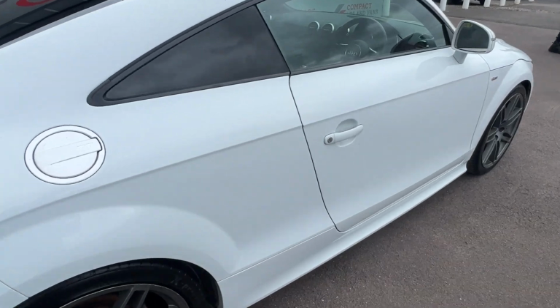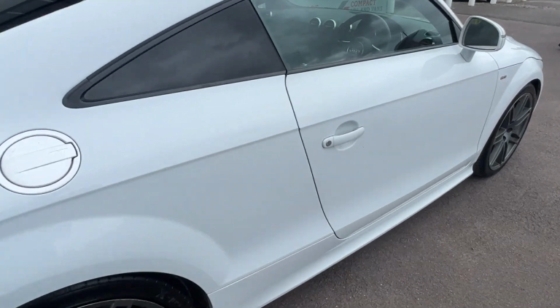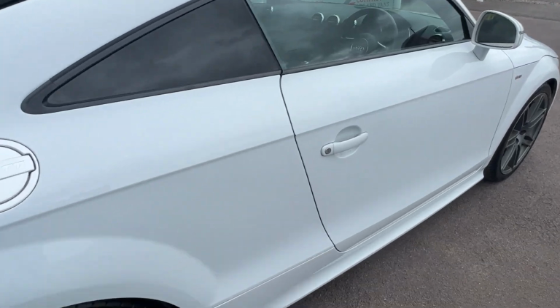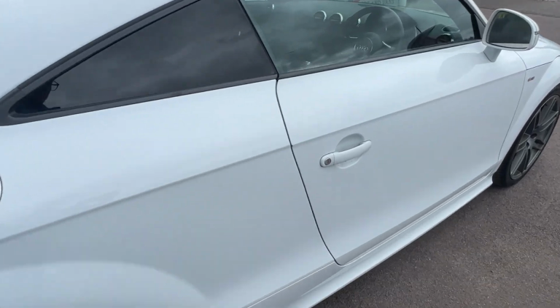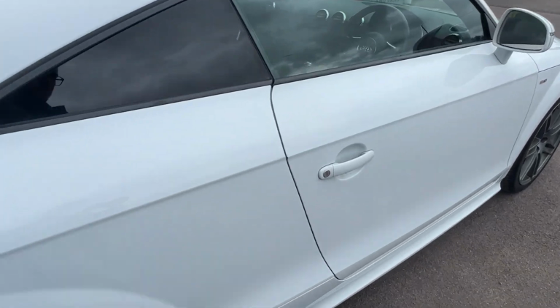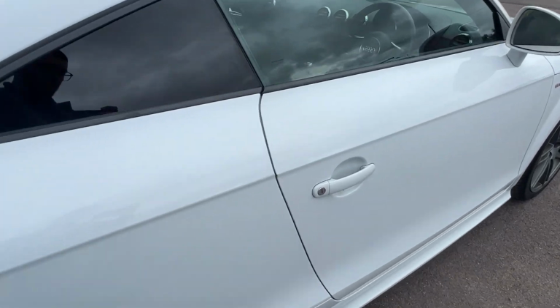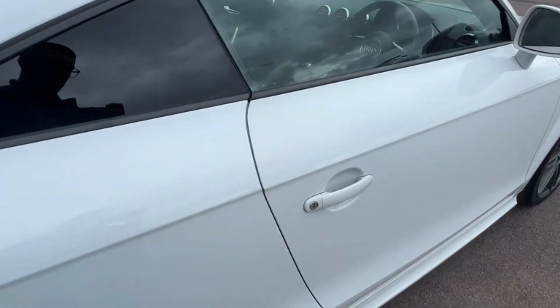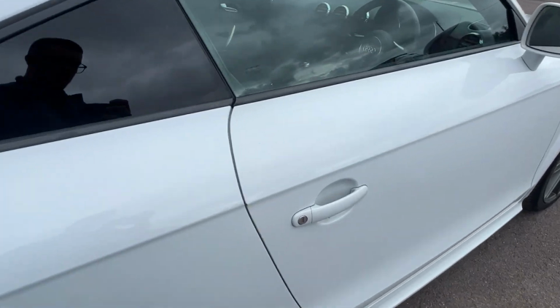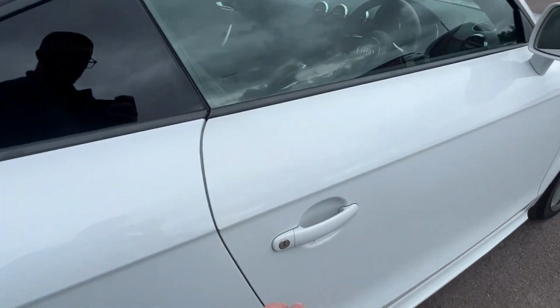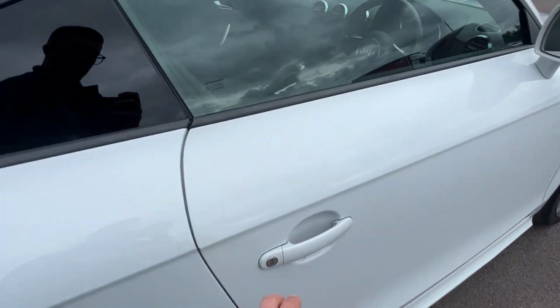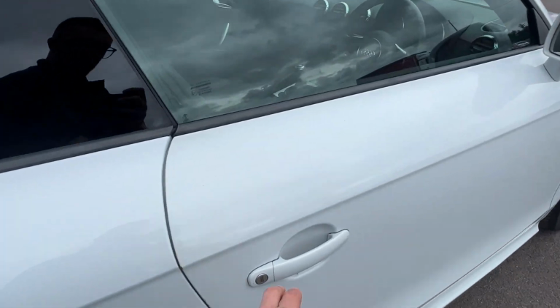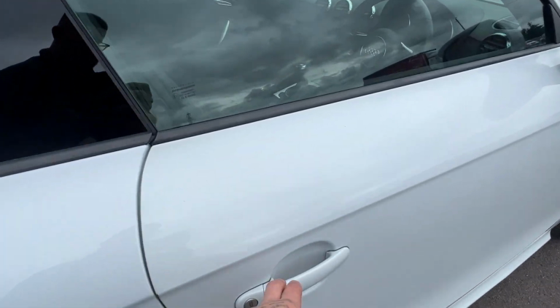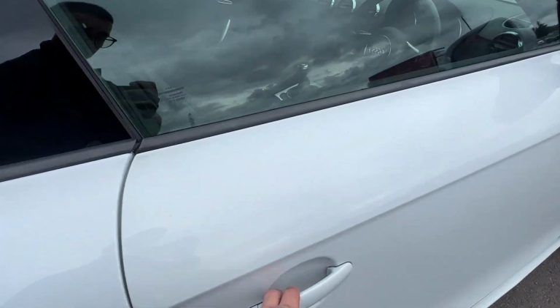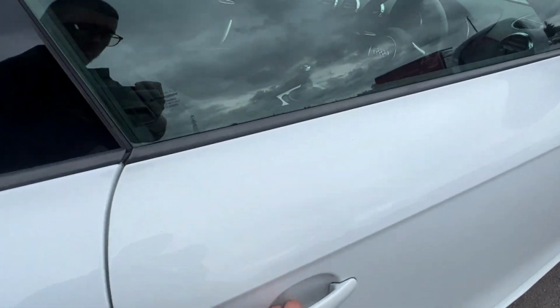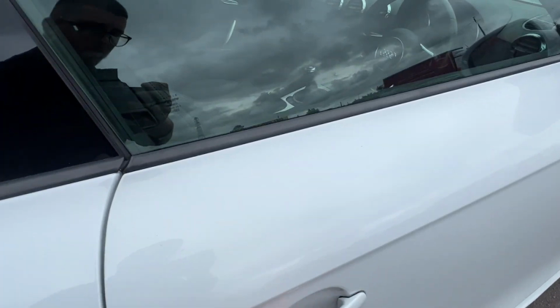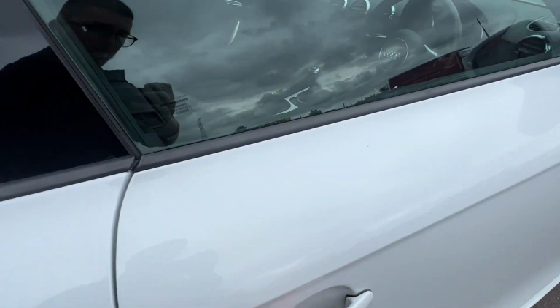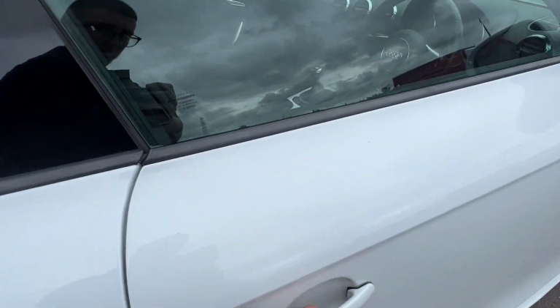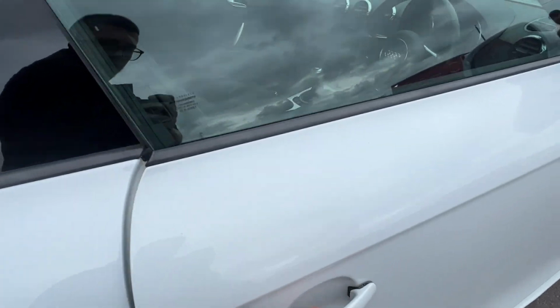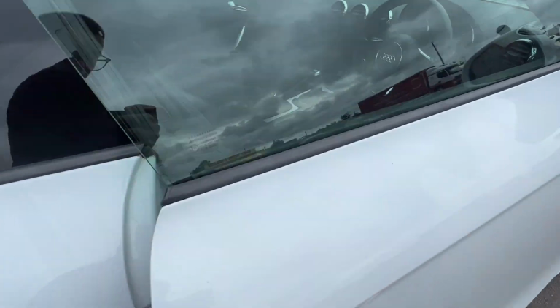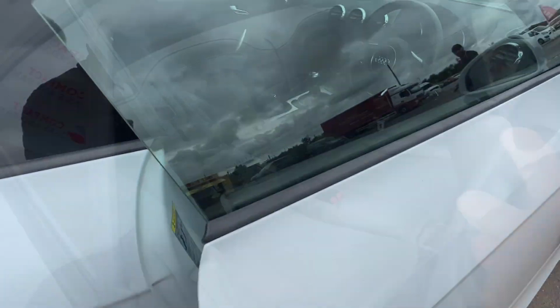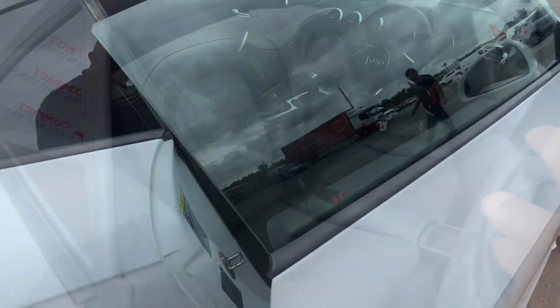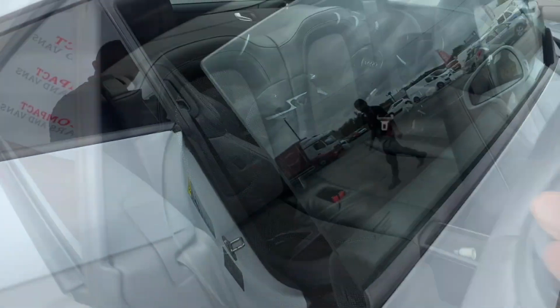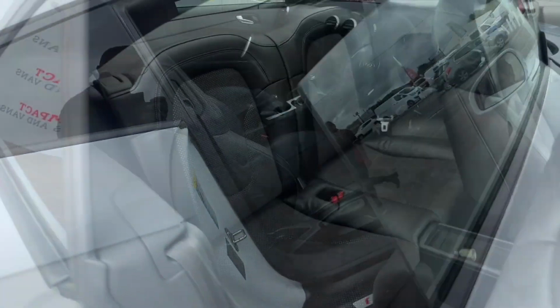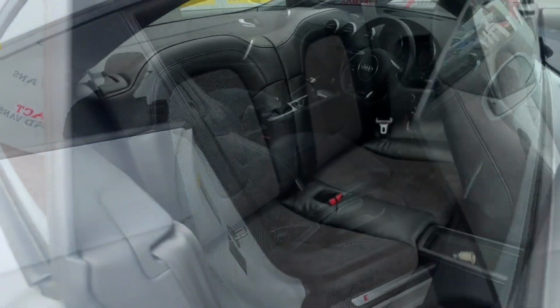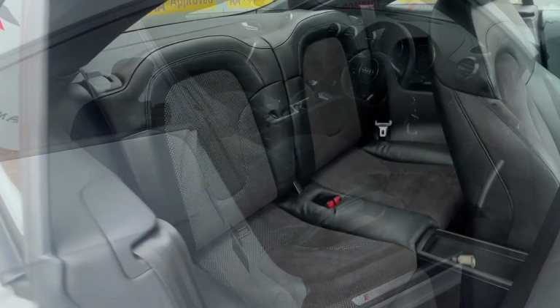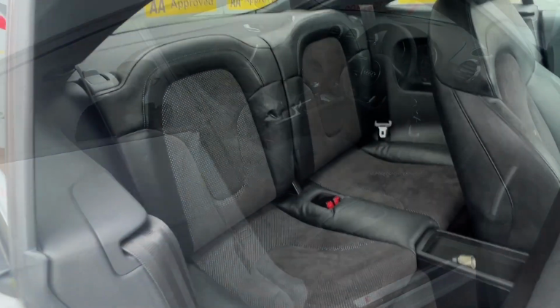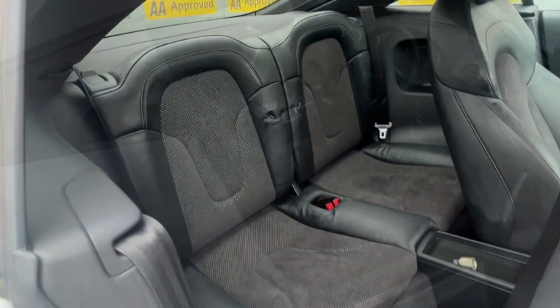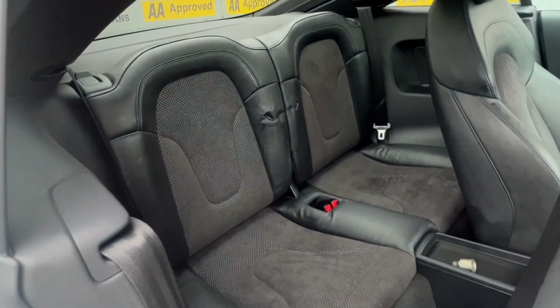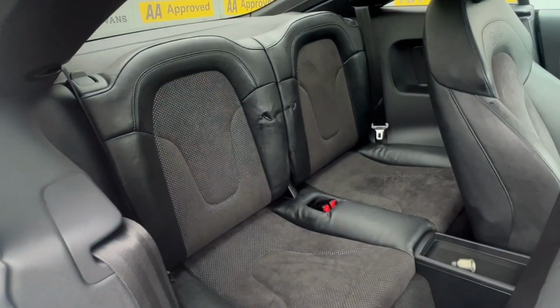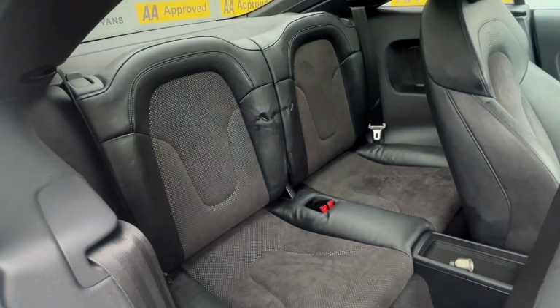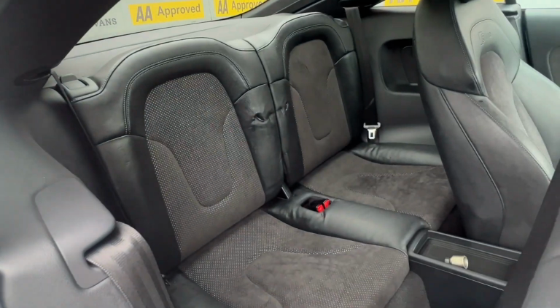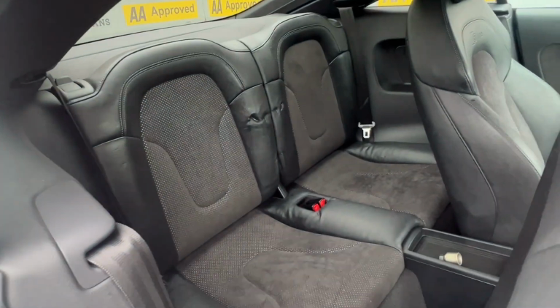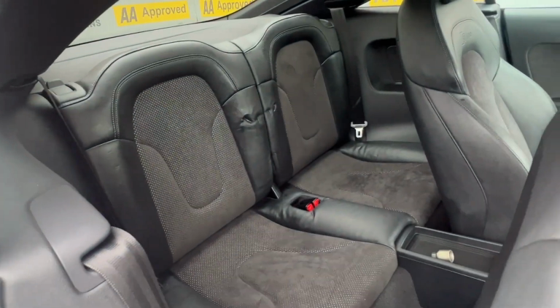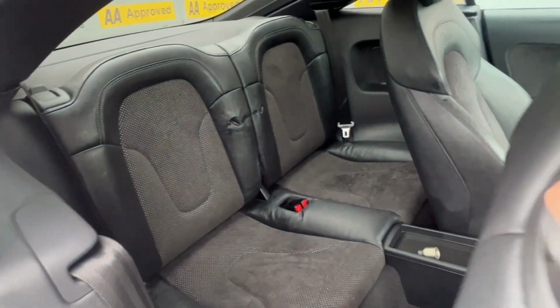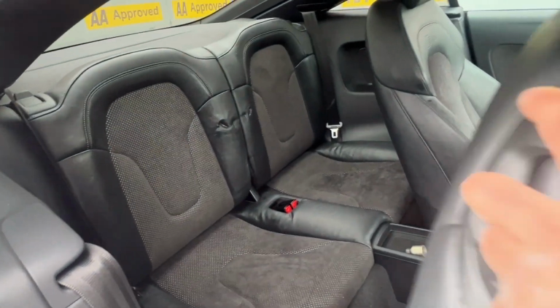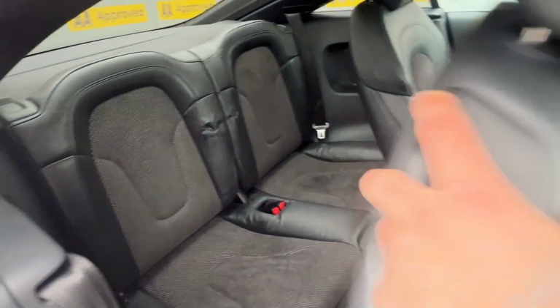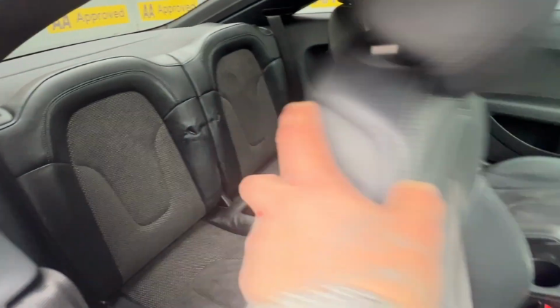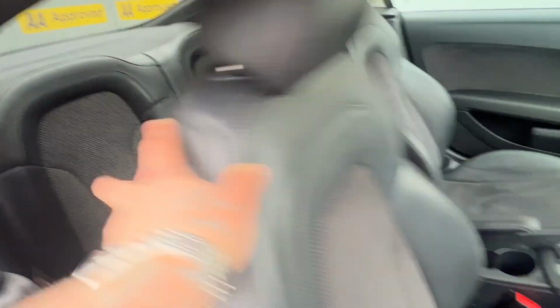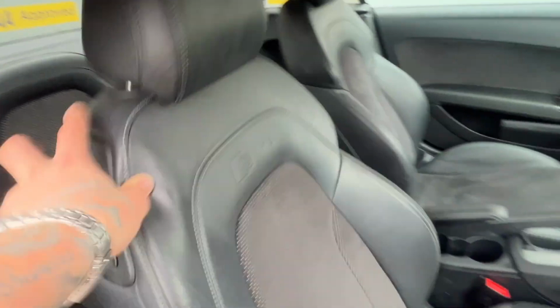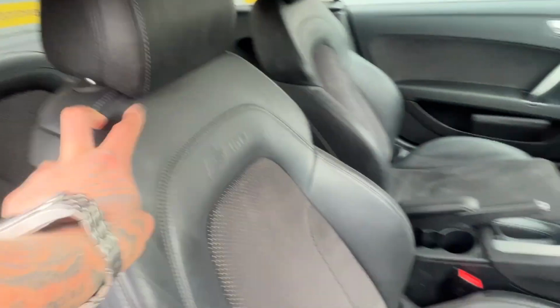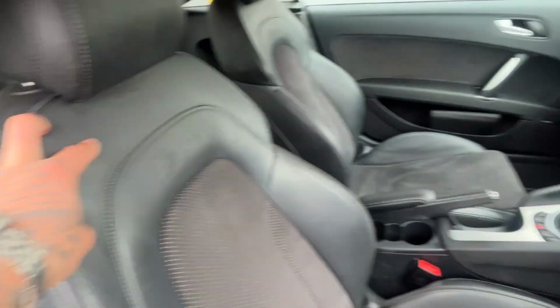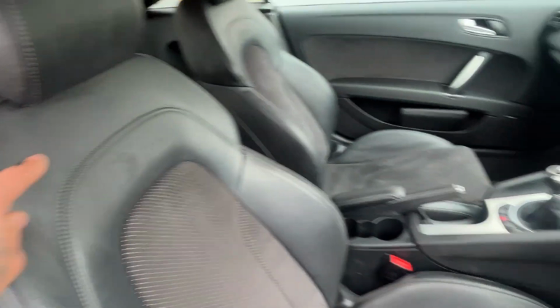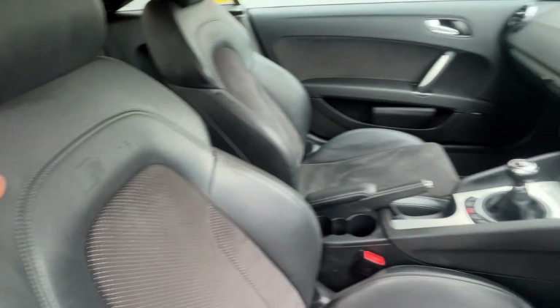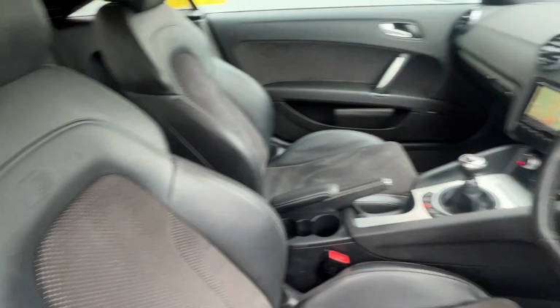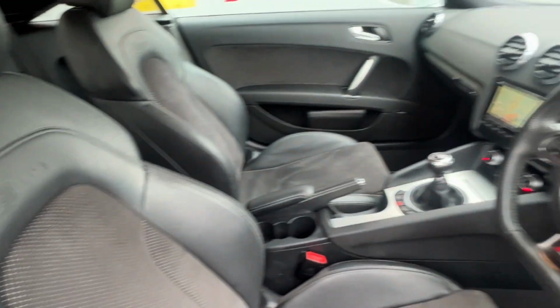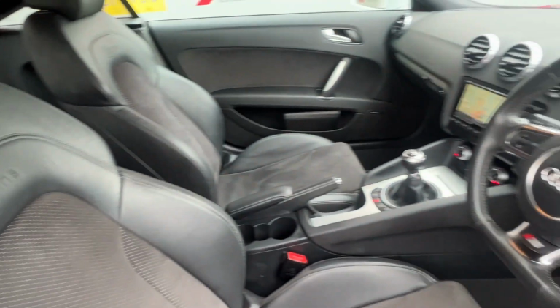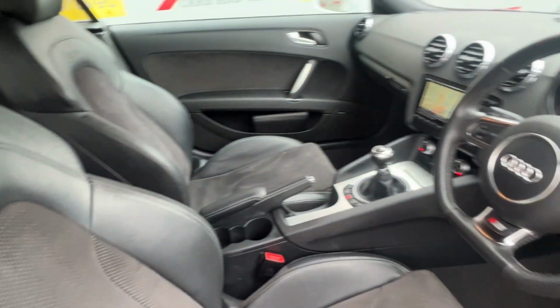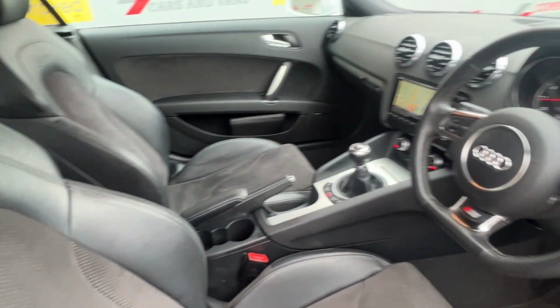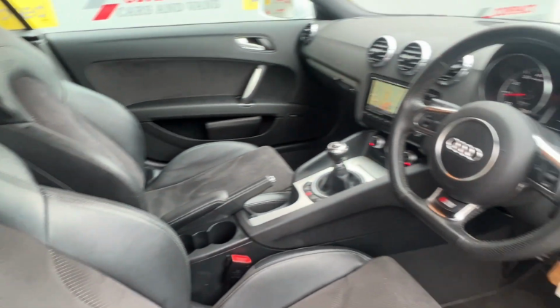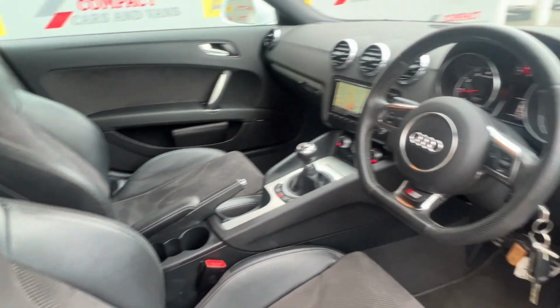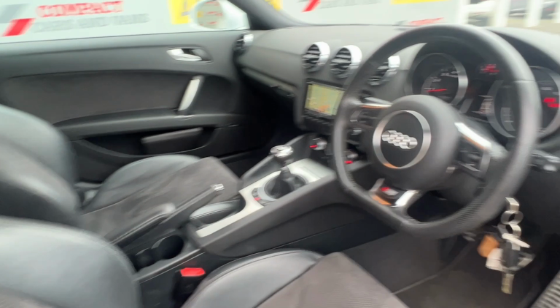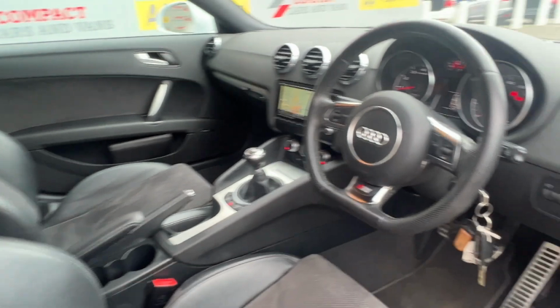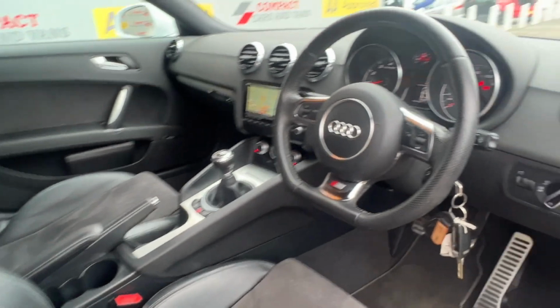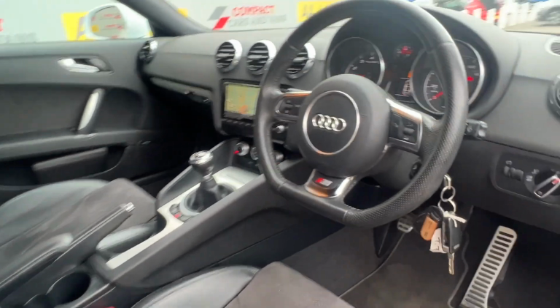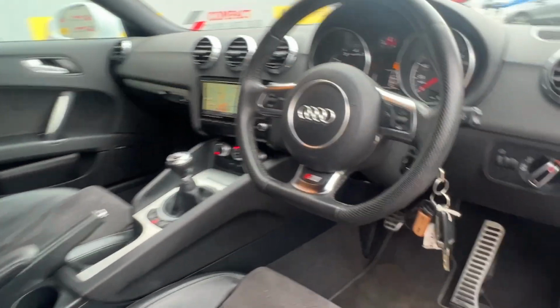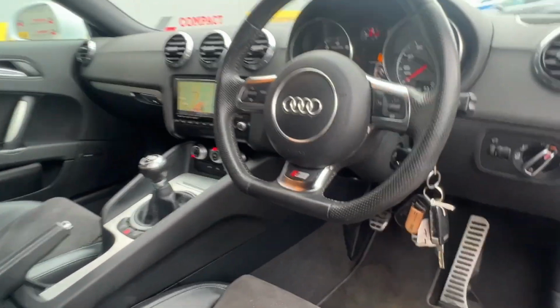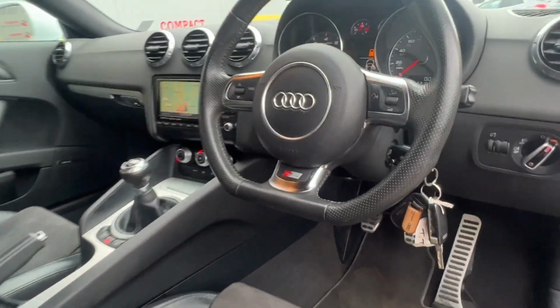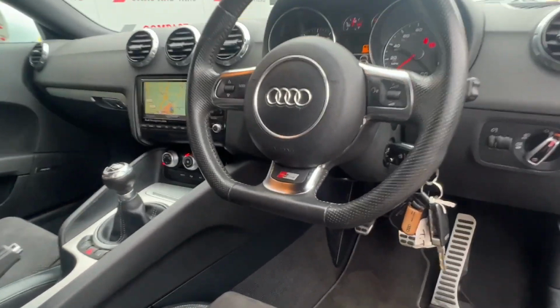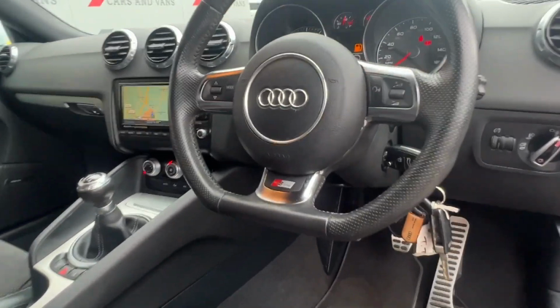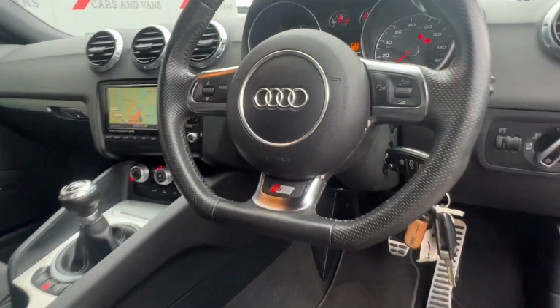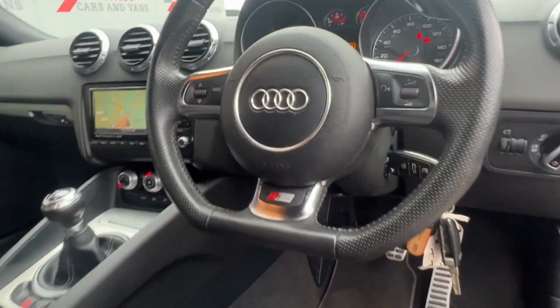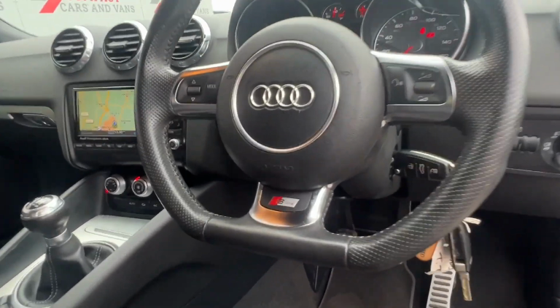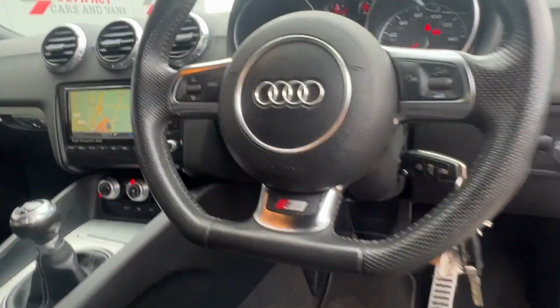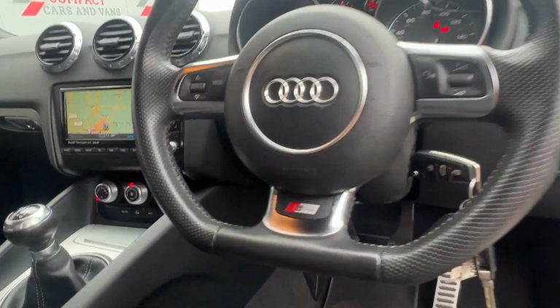The exterior of the TT is extremely easy on the eye with the iconic streamlined body shape, 19-inch alloy wheels and tinted rear windows.